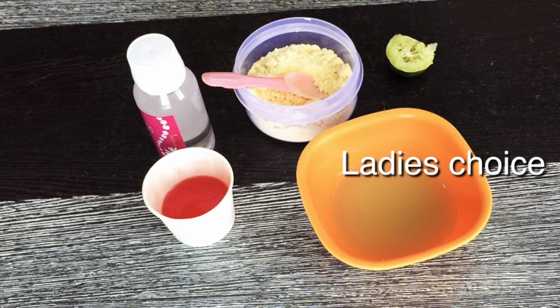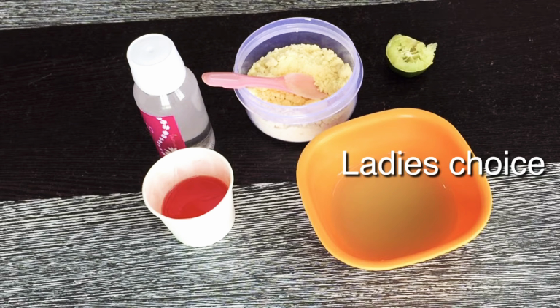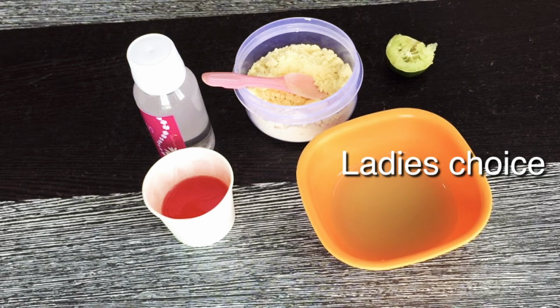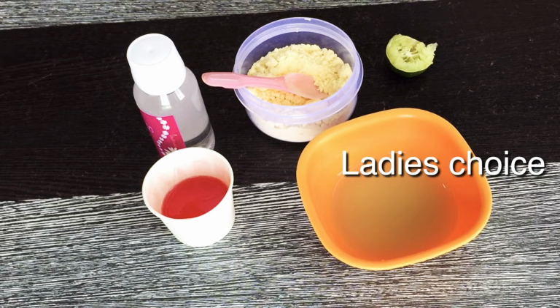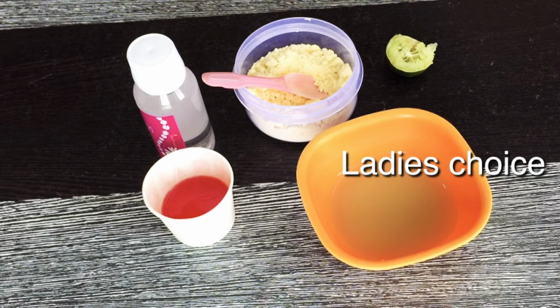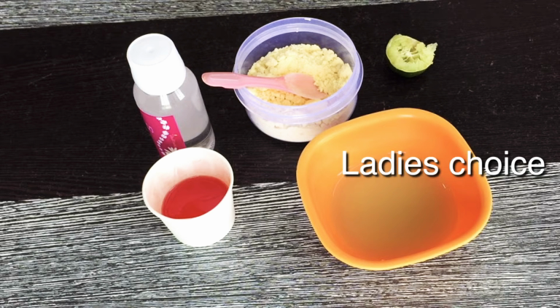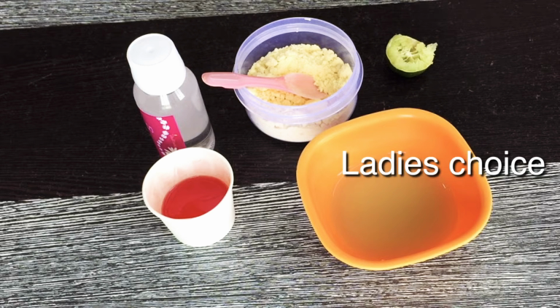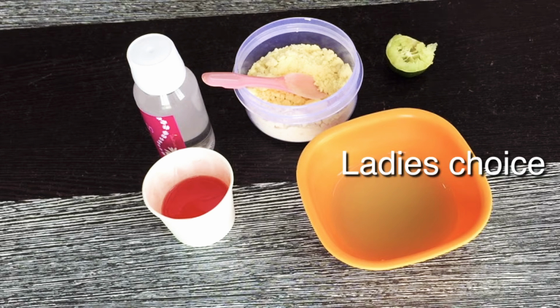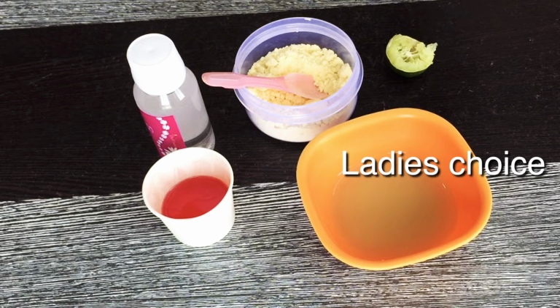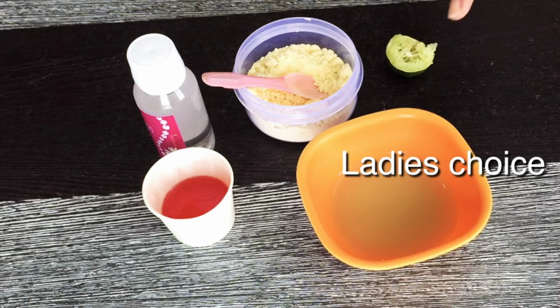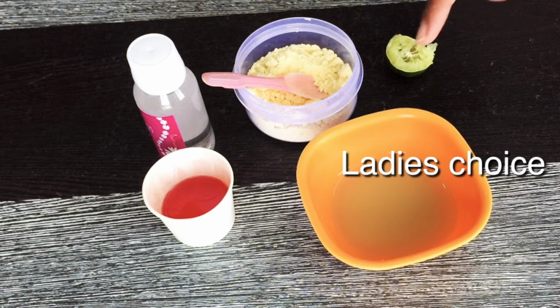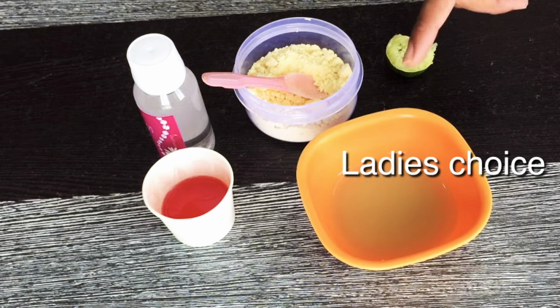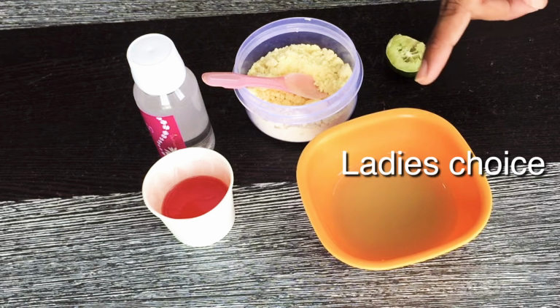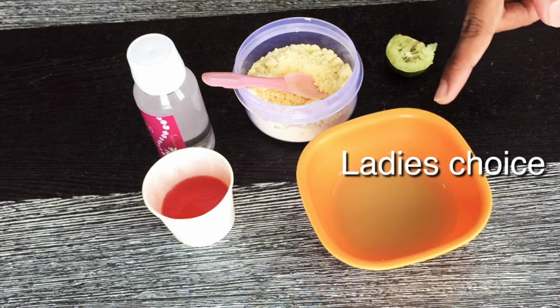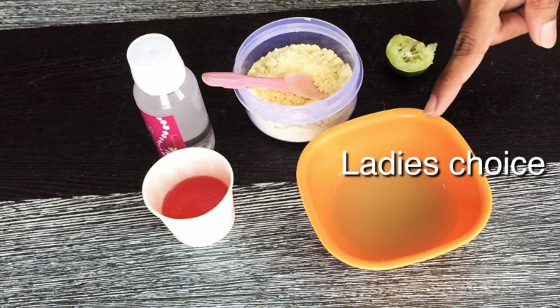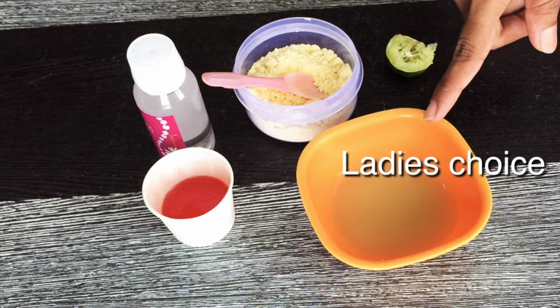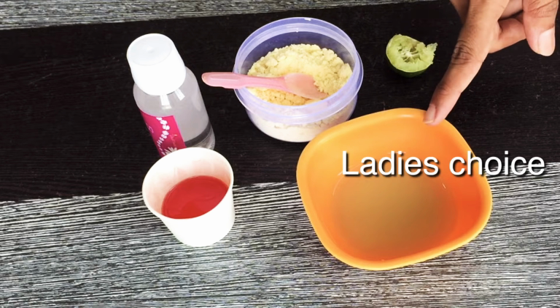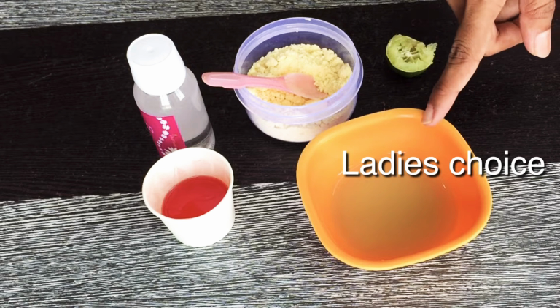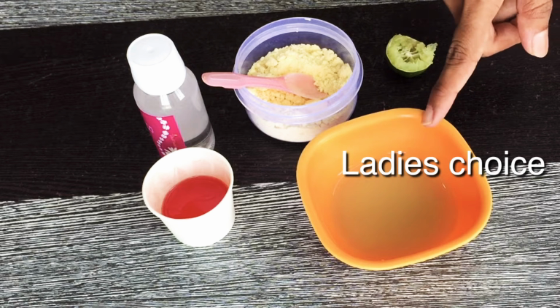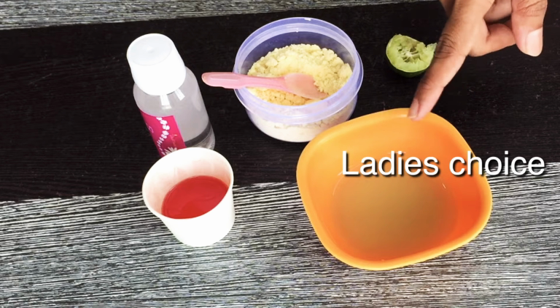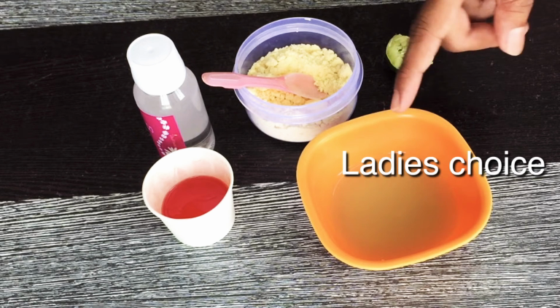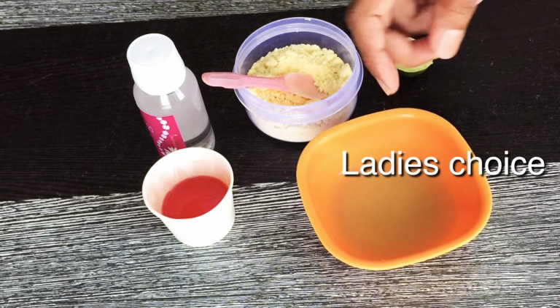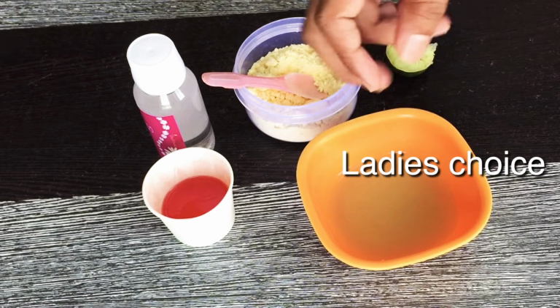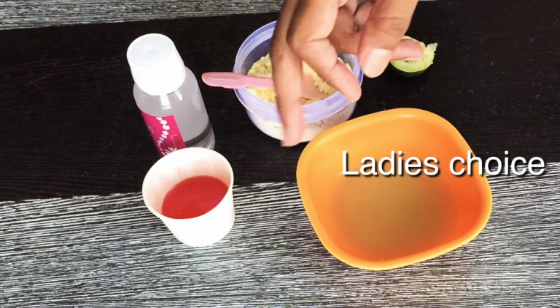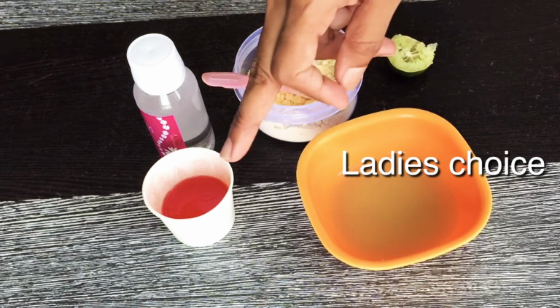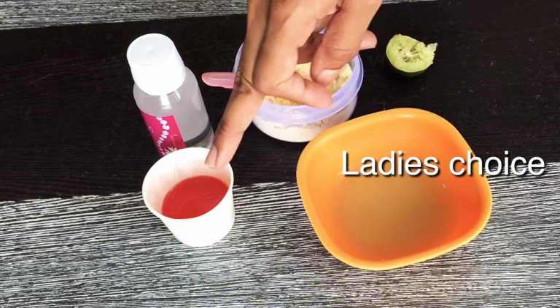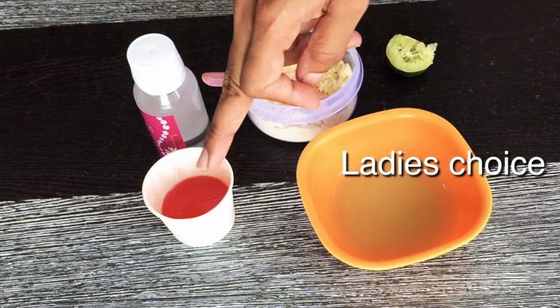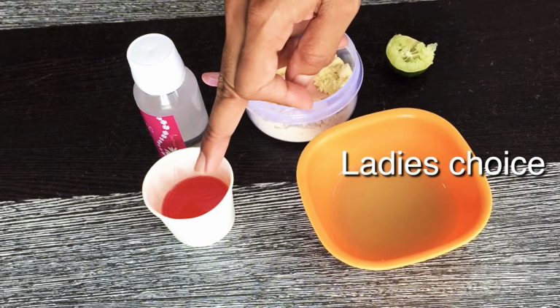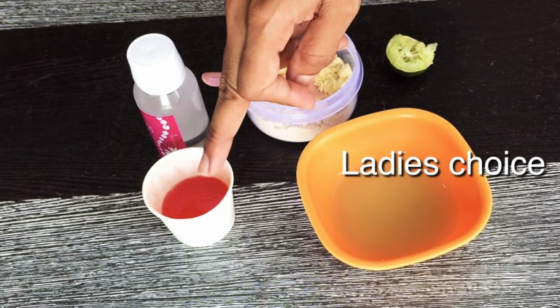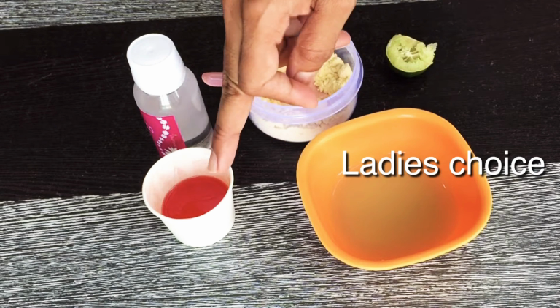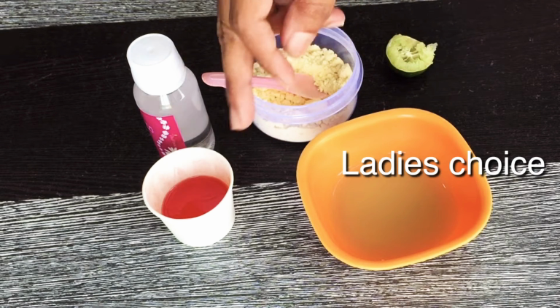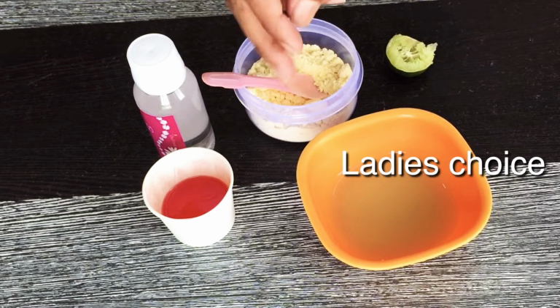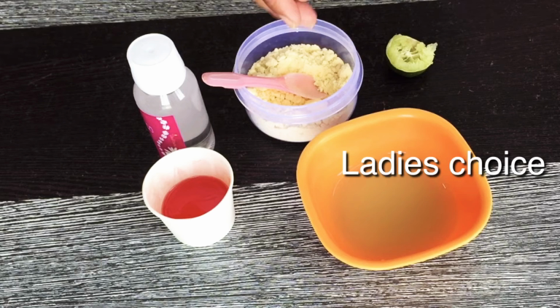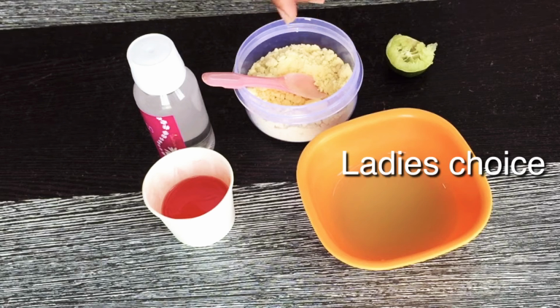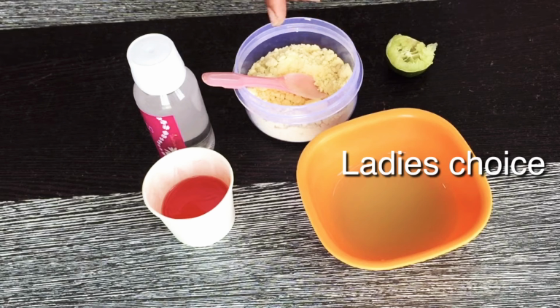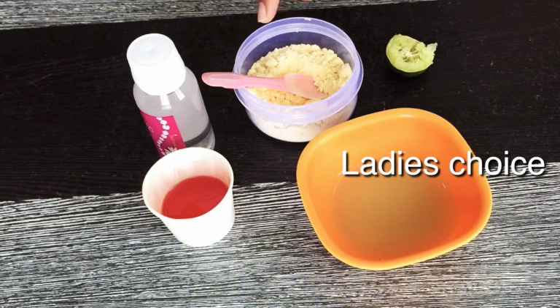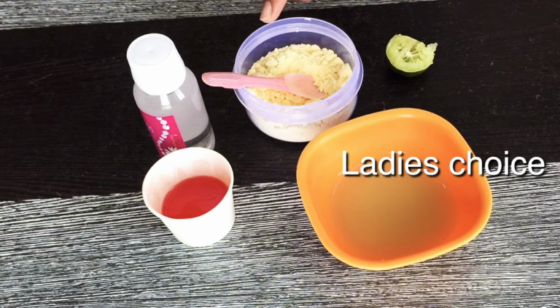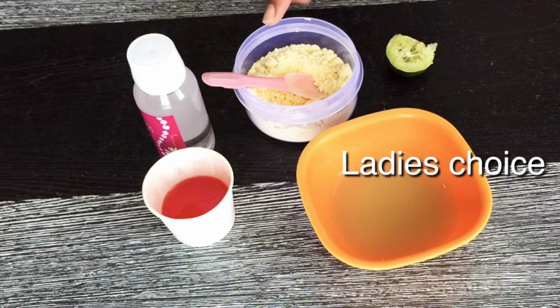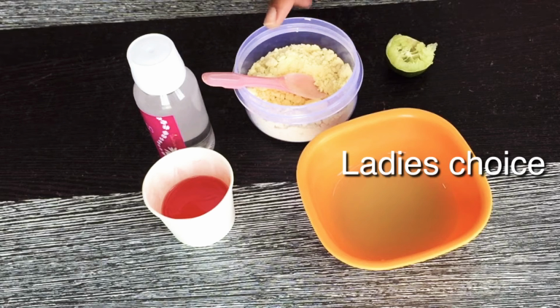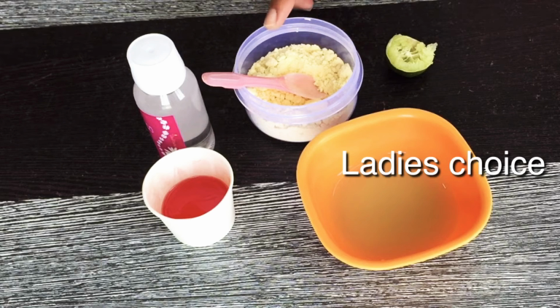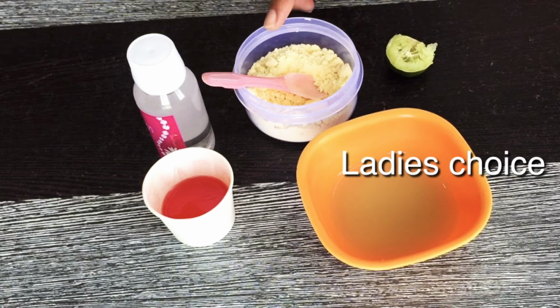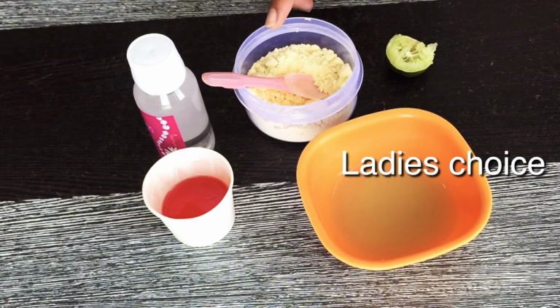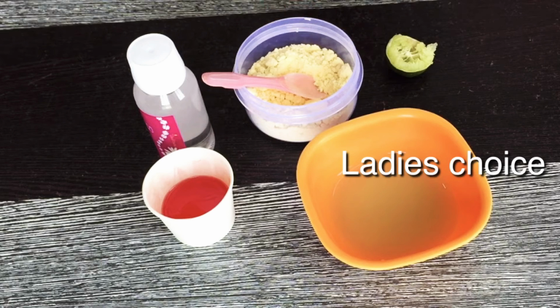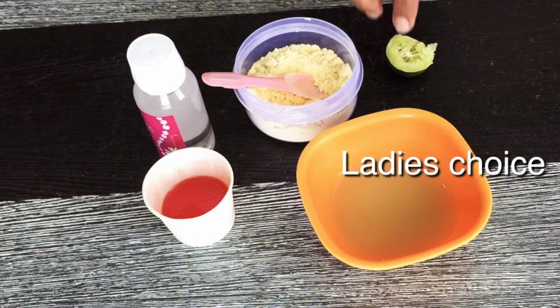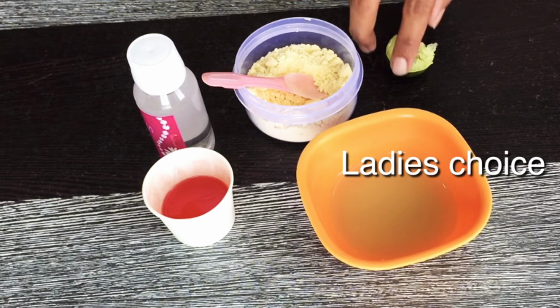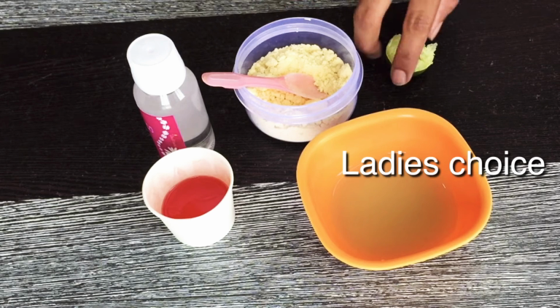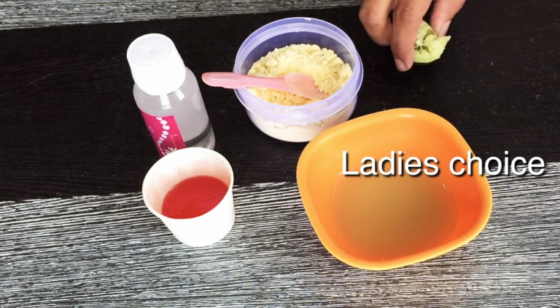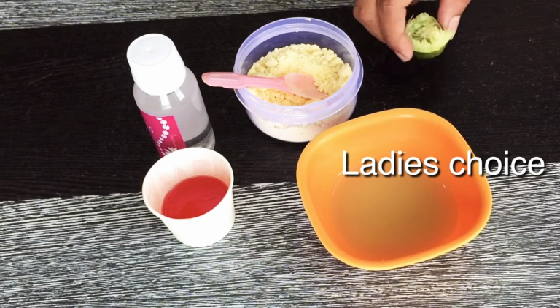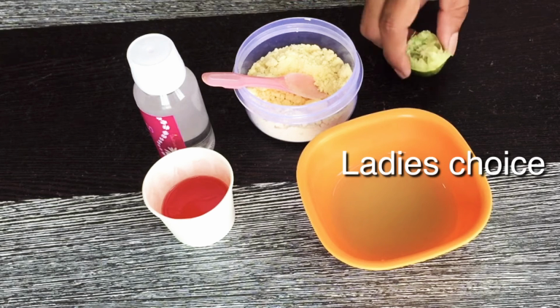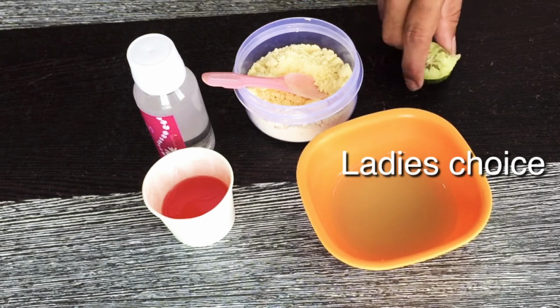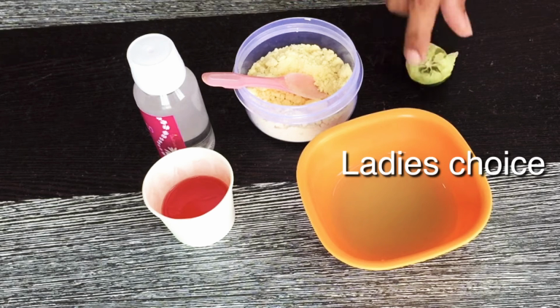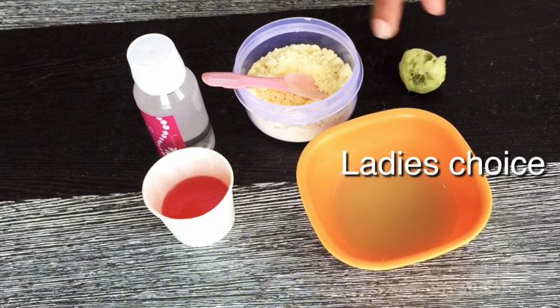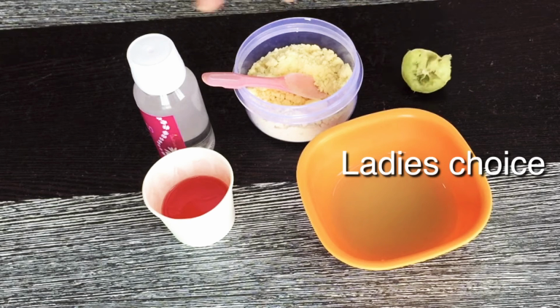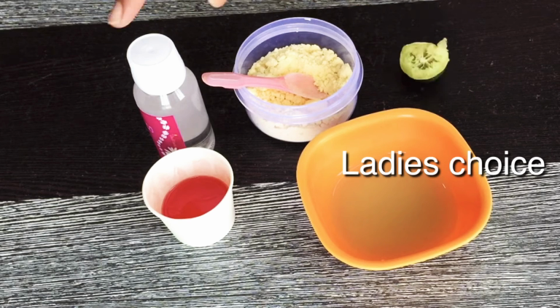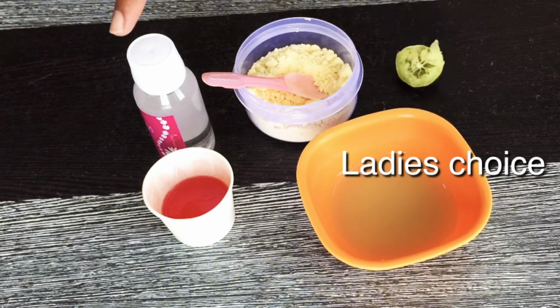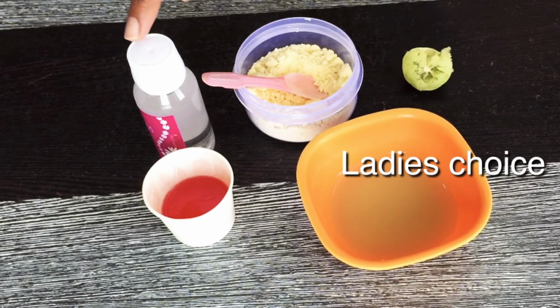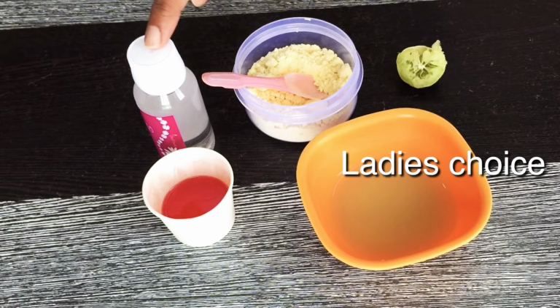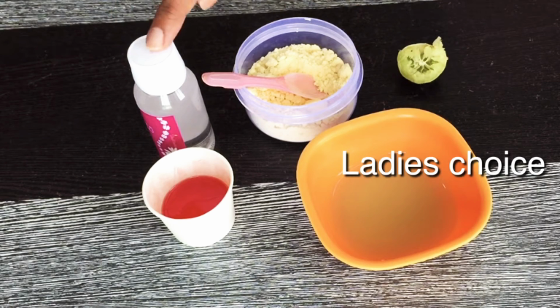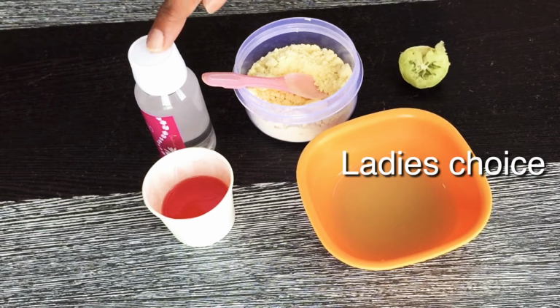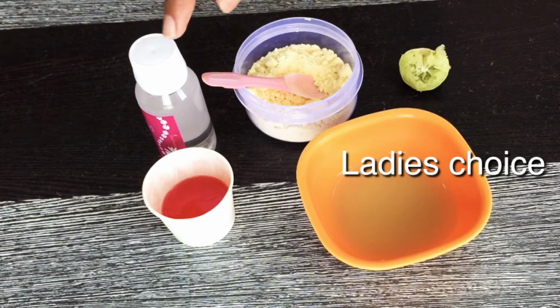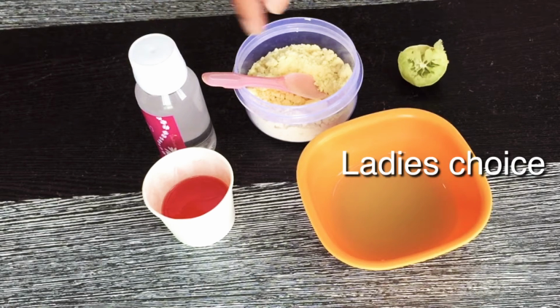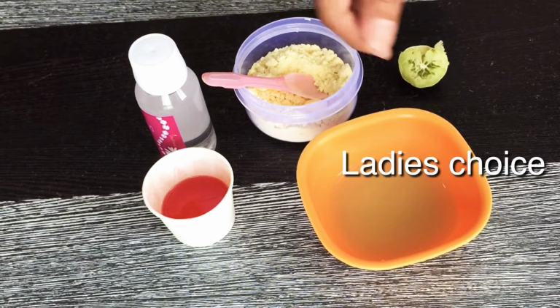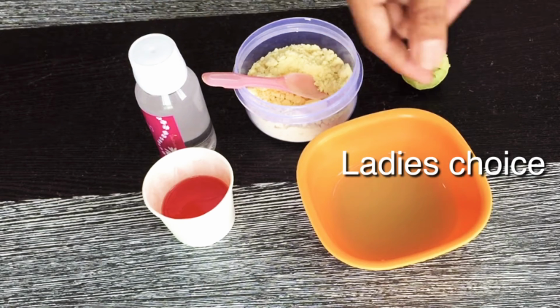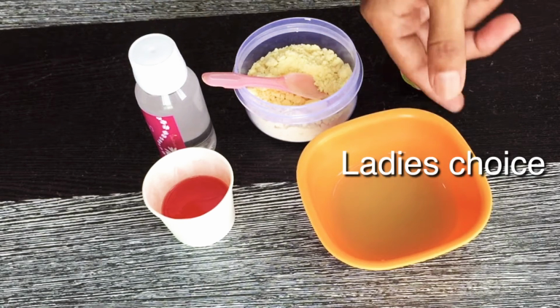The ingredients are potato juice, tomato juice, gram flour, lemon, and glycerin.